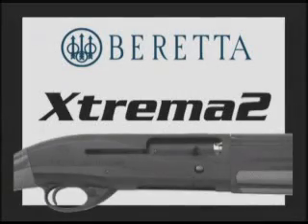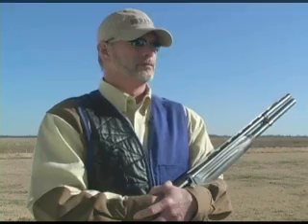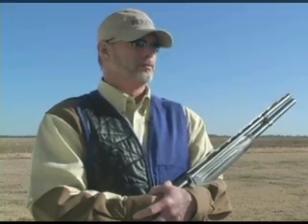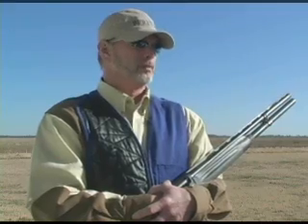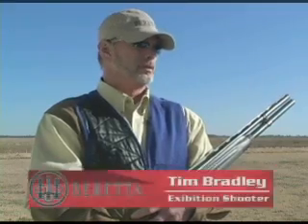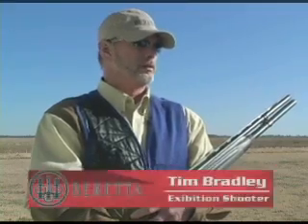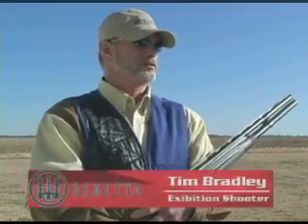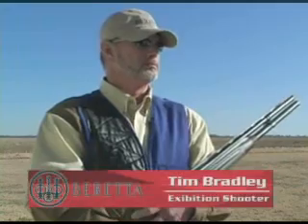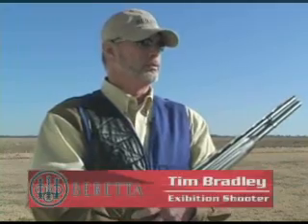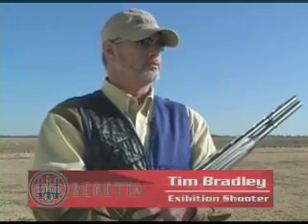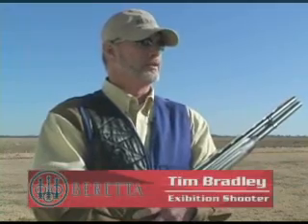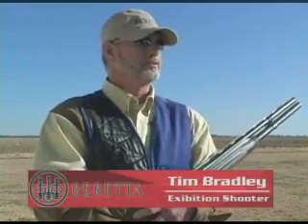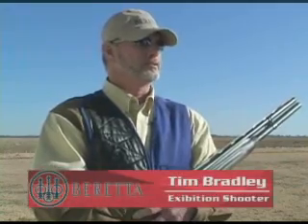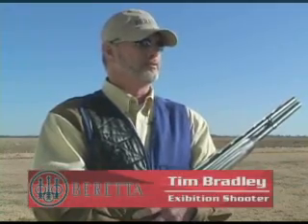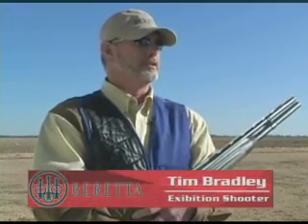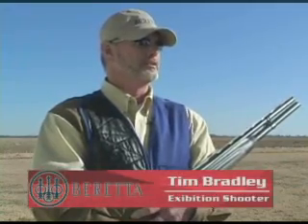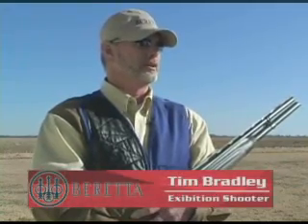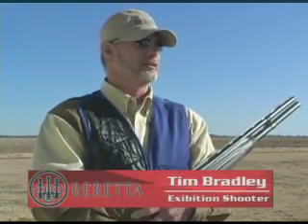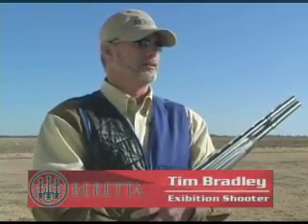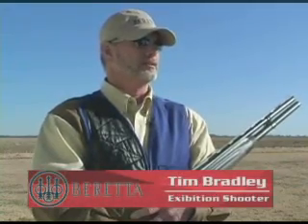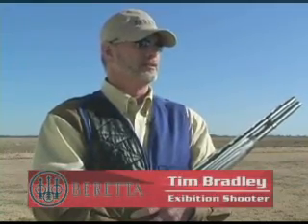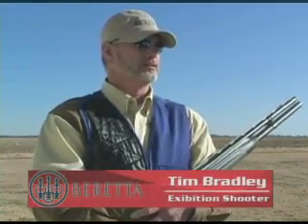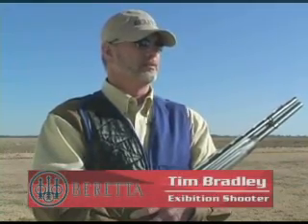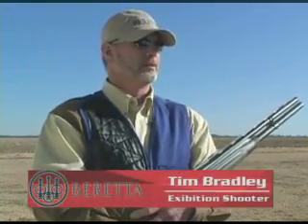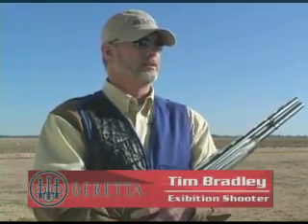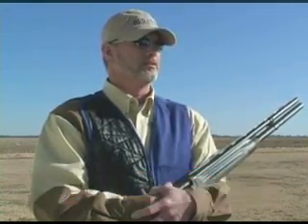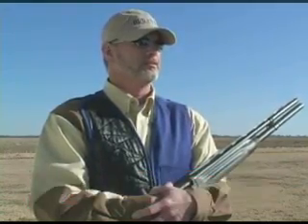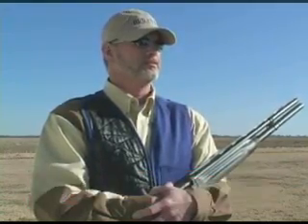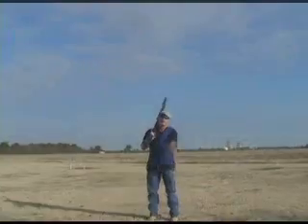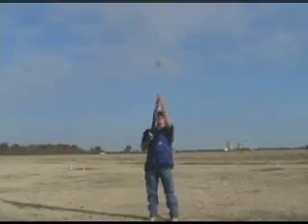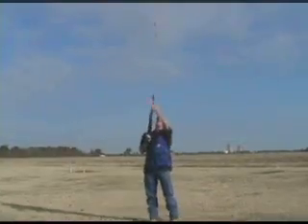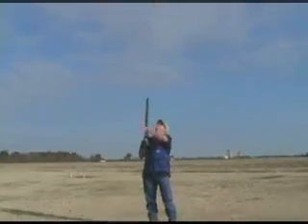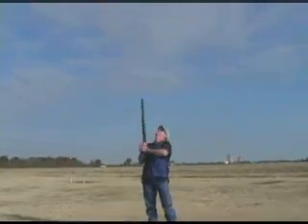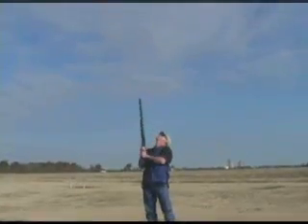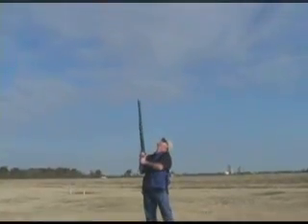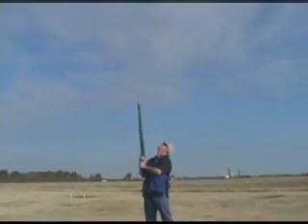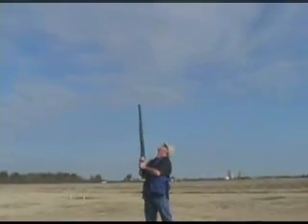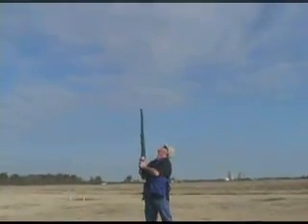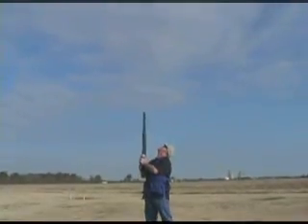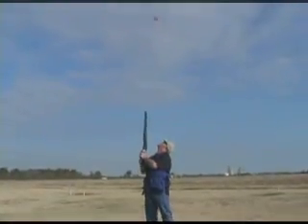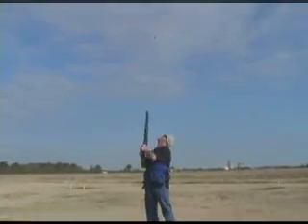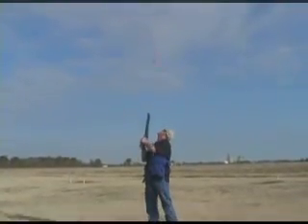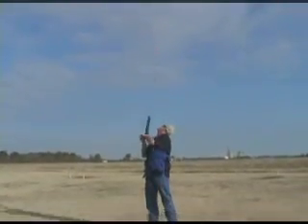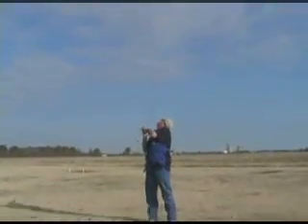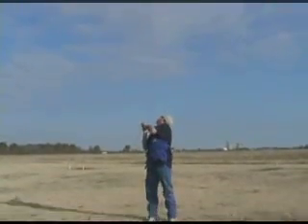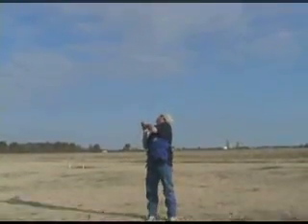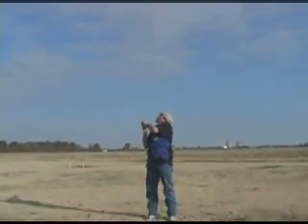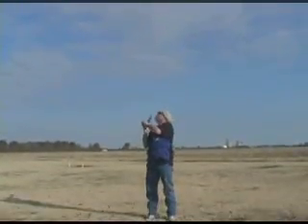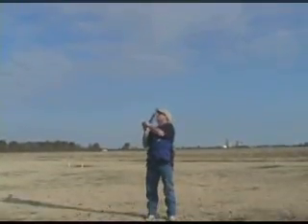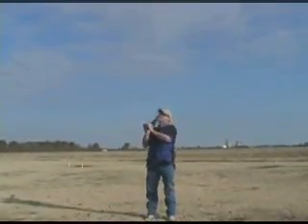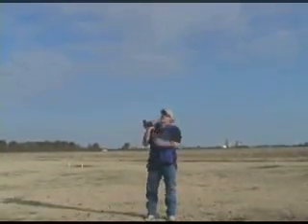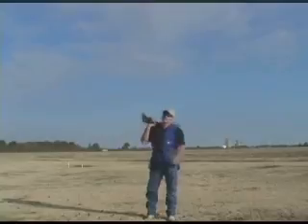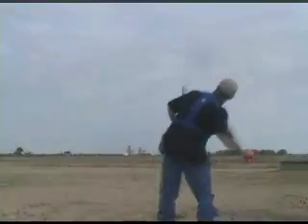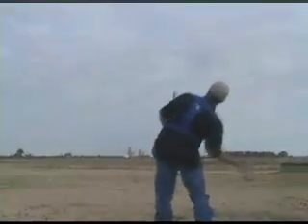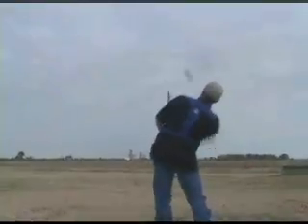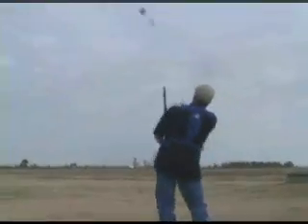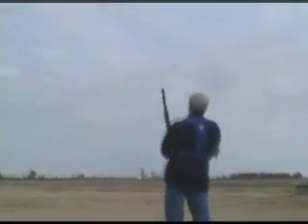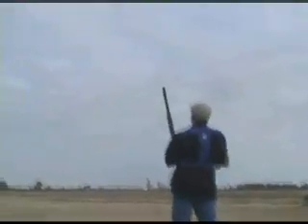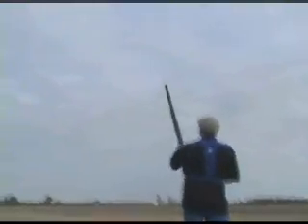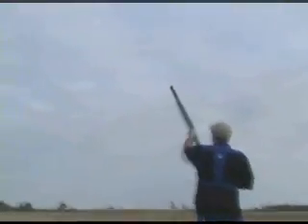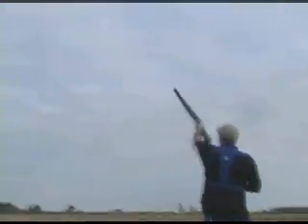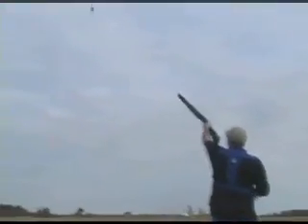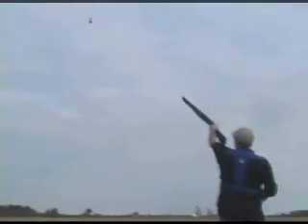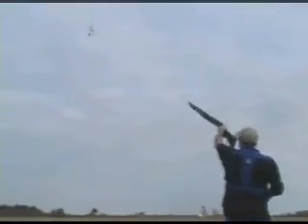One of the most important features of any shotgun is low recoil. The Xtrema 2 has more recoil reducing features than any other gun on the market.